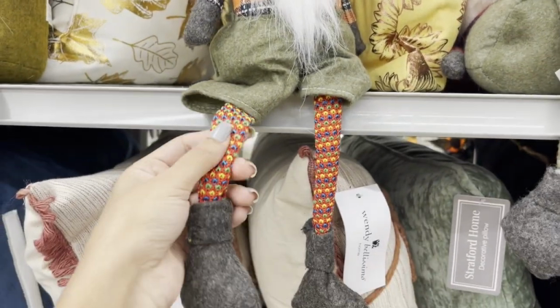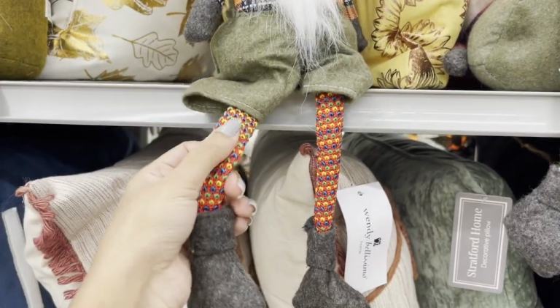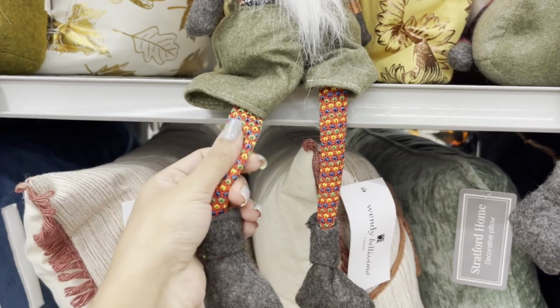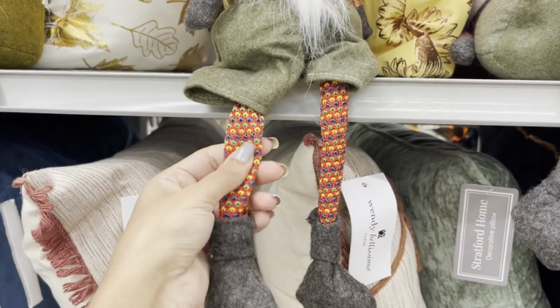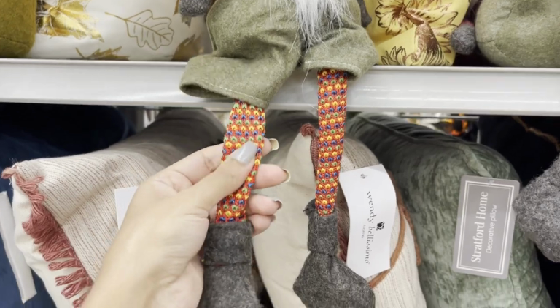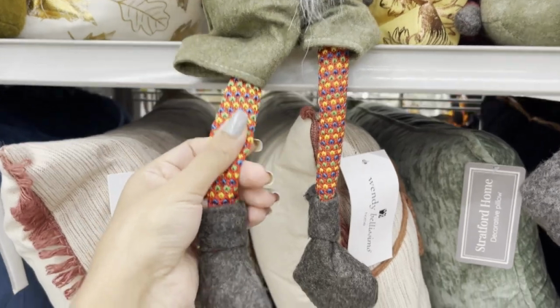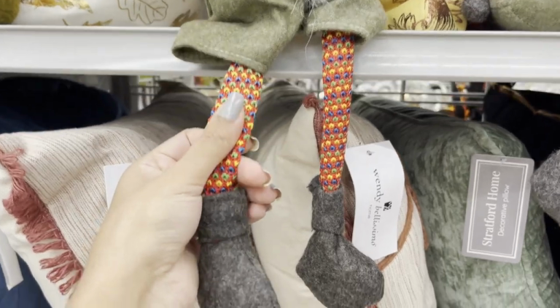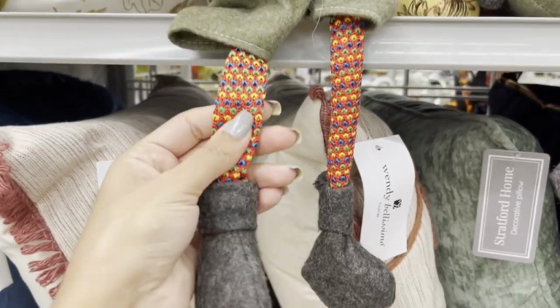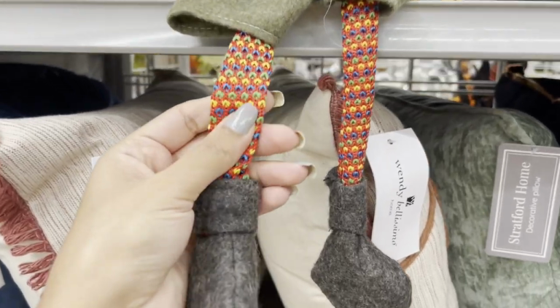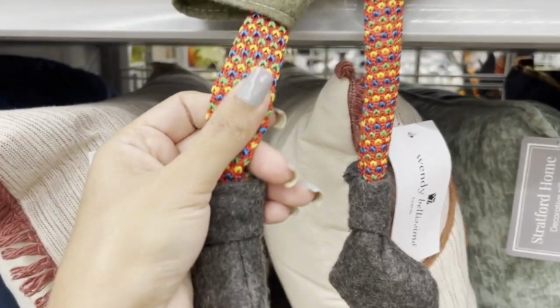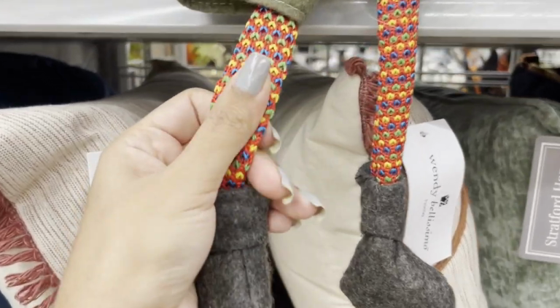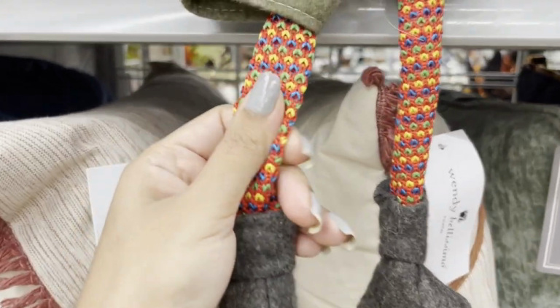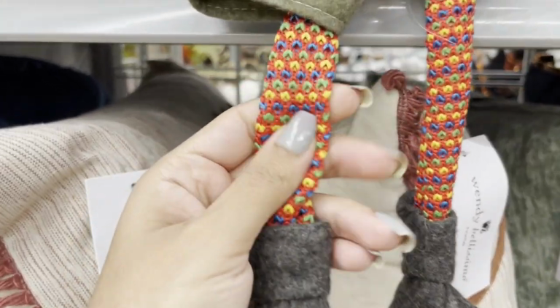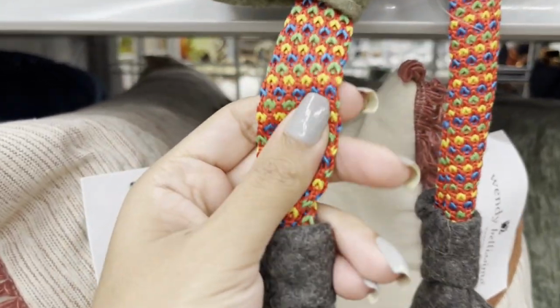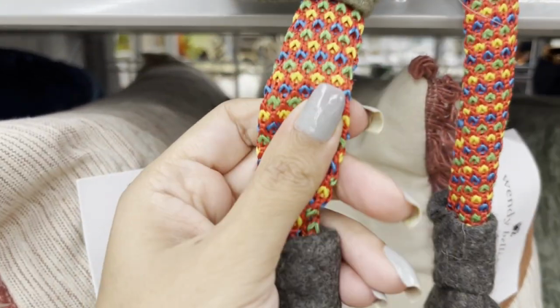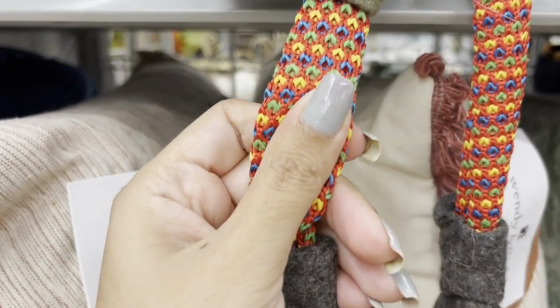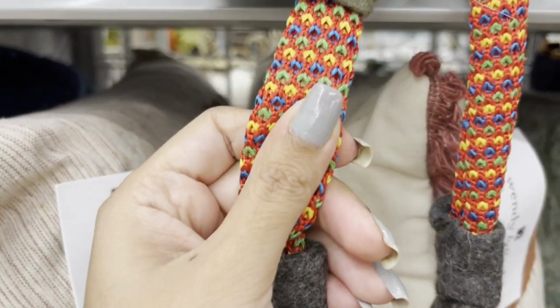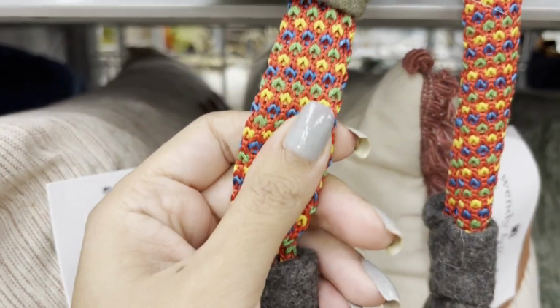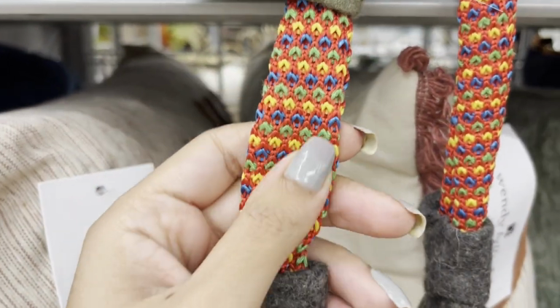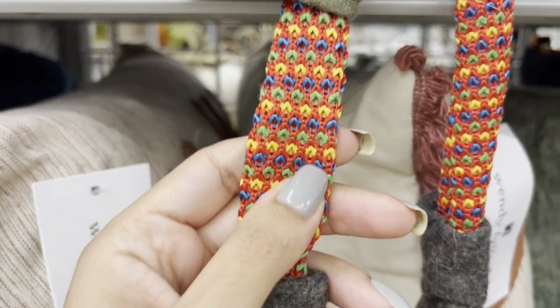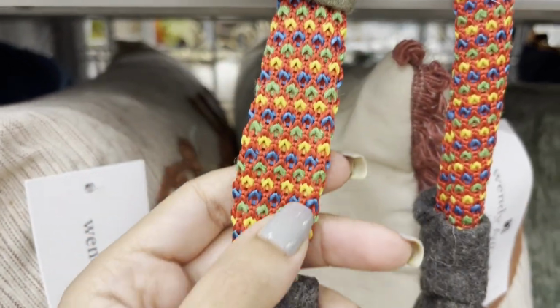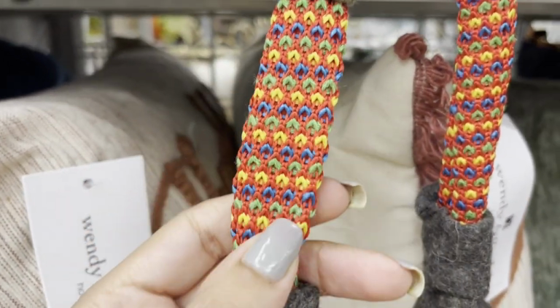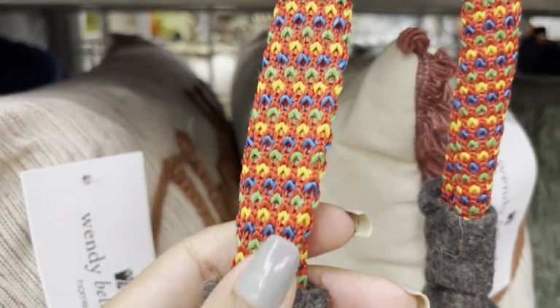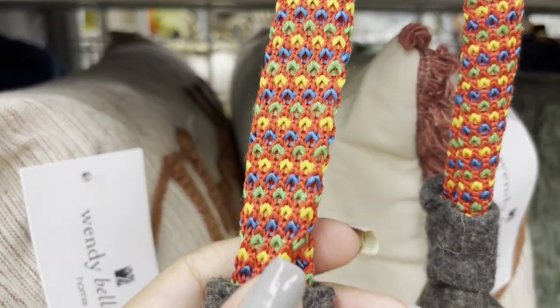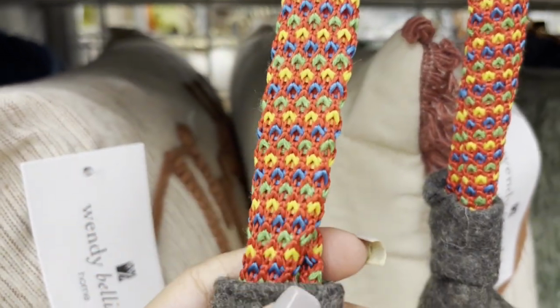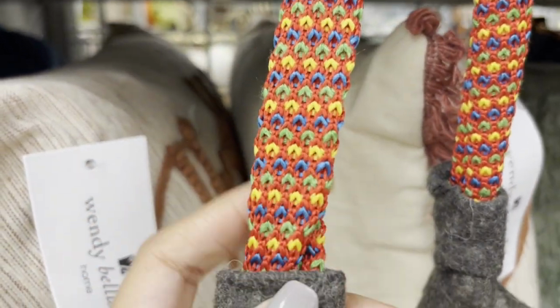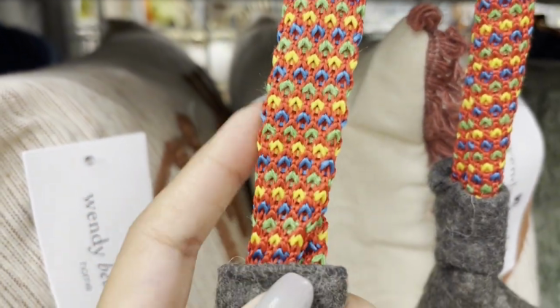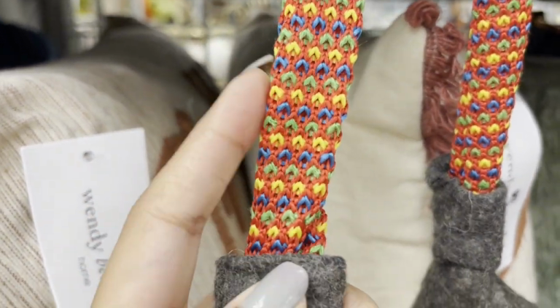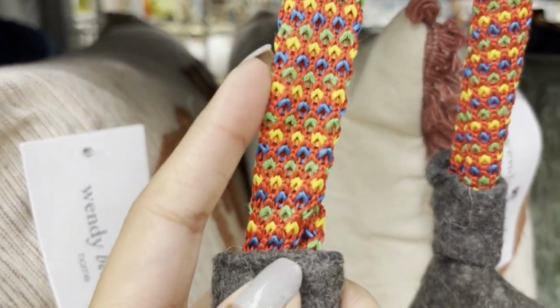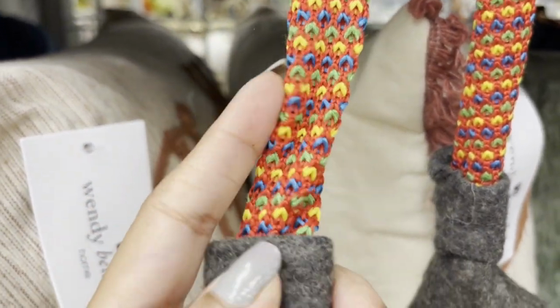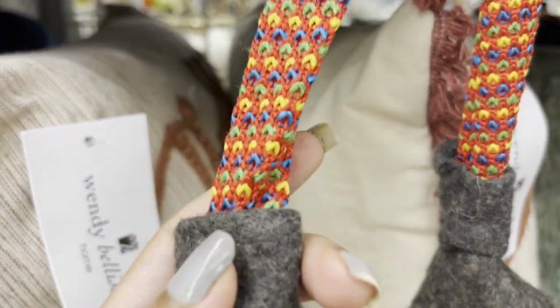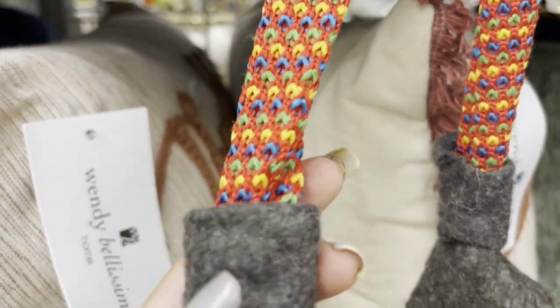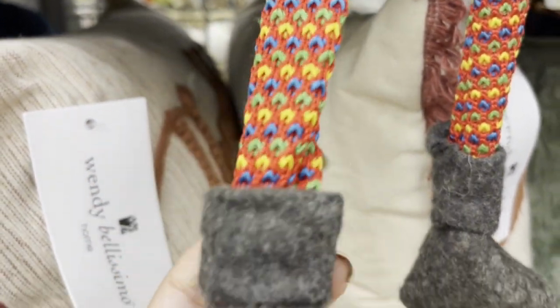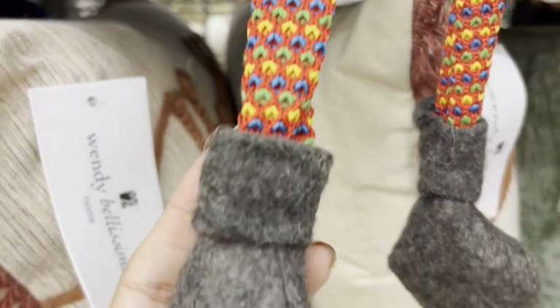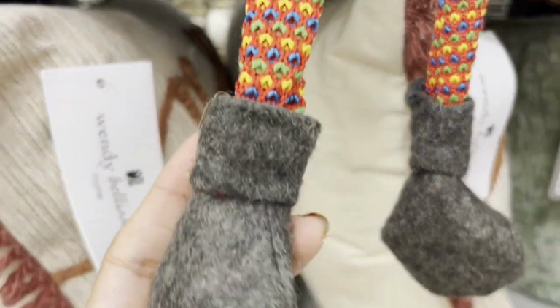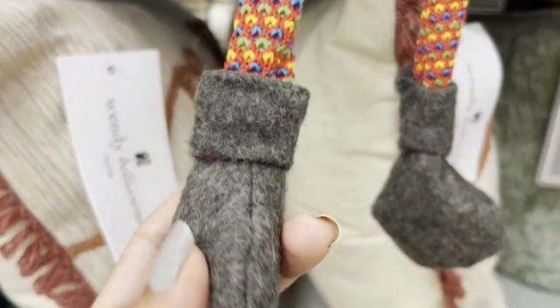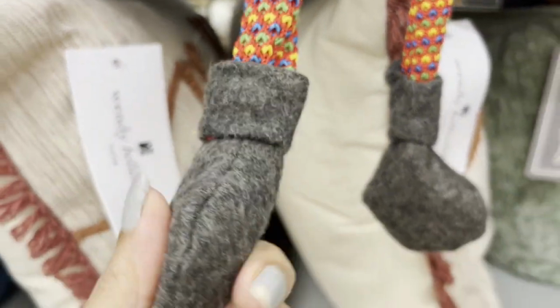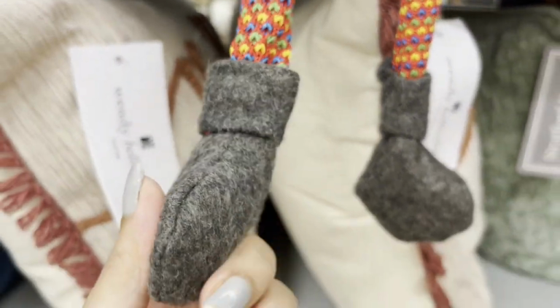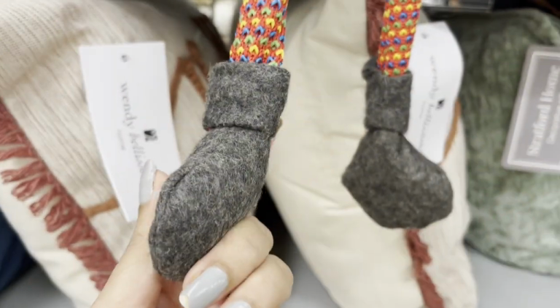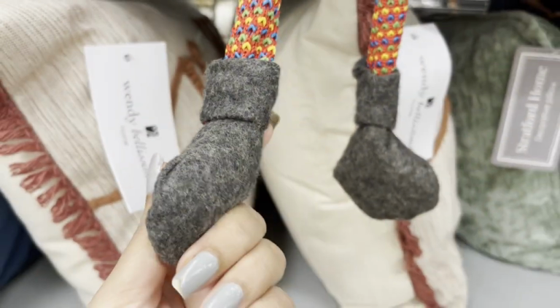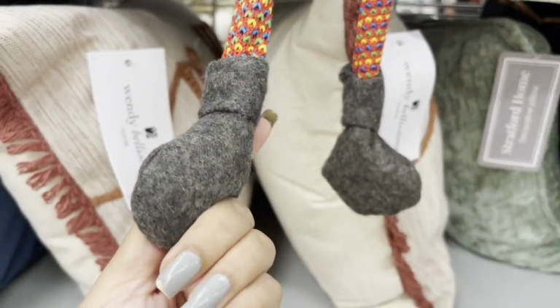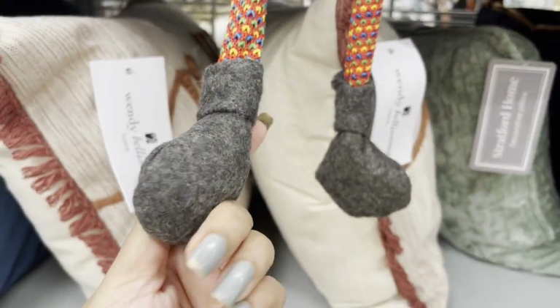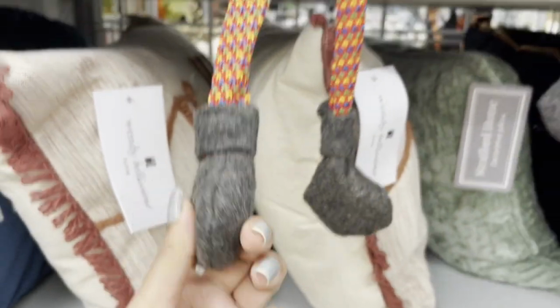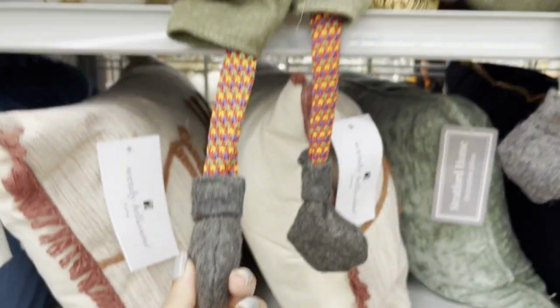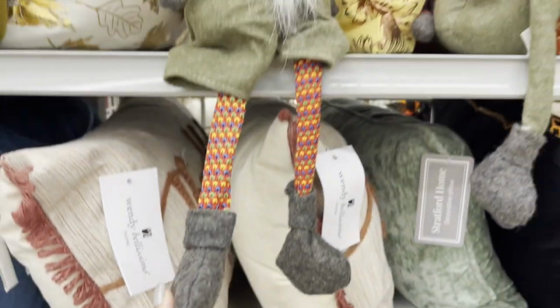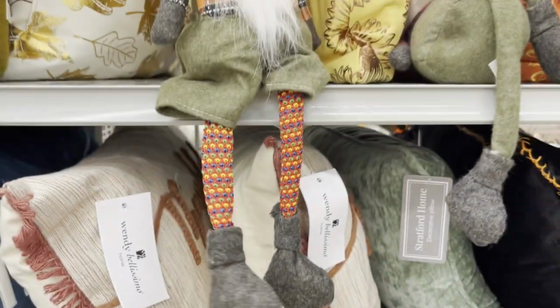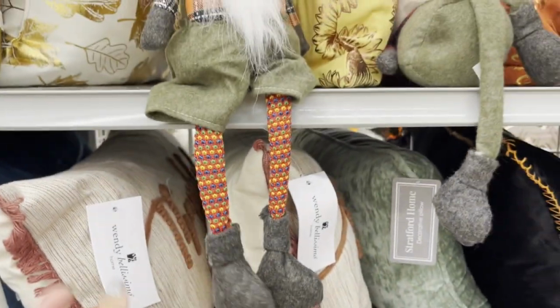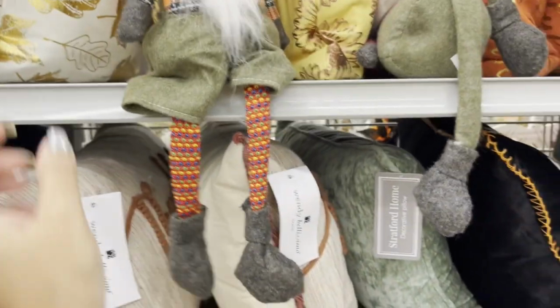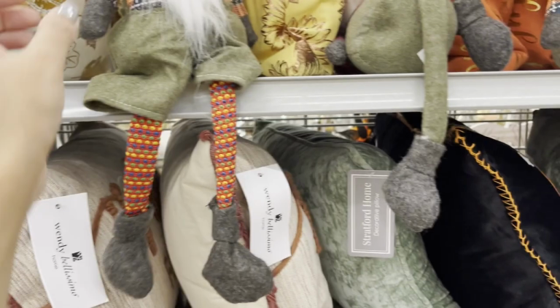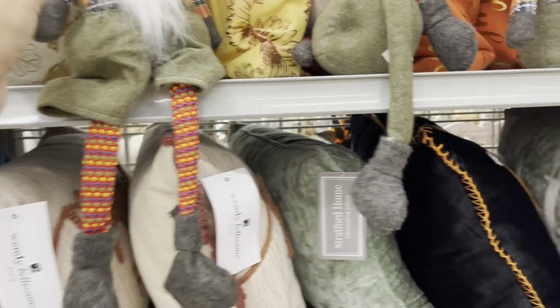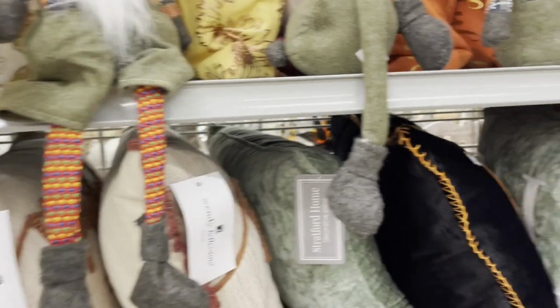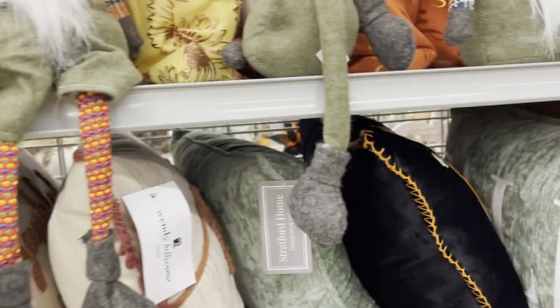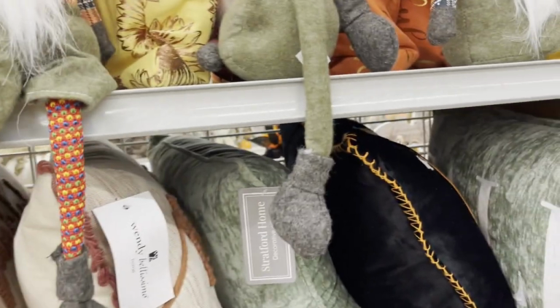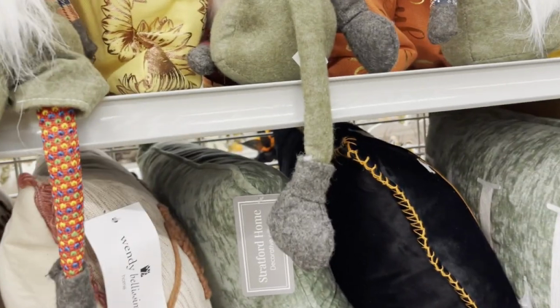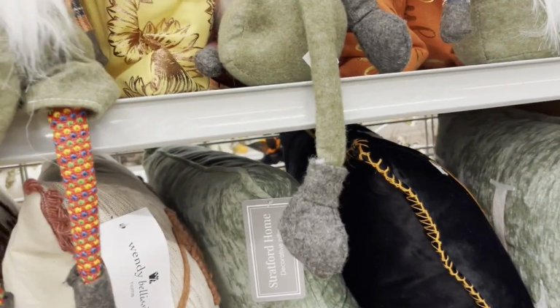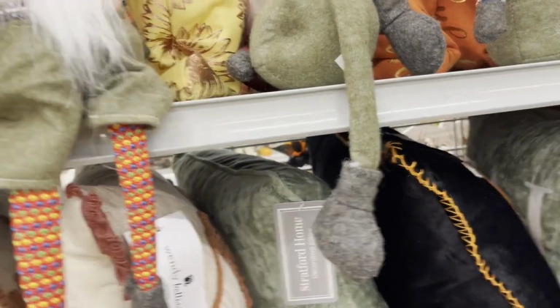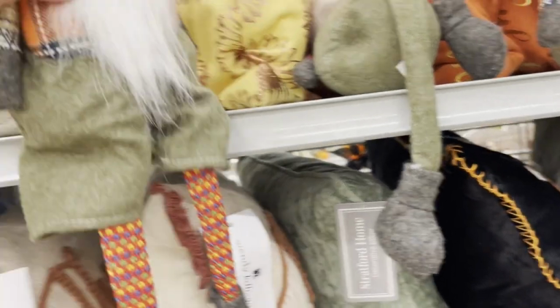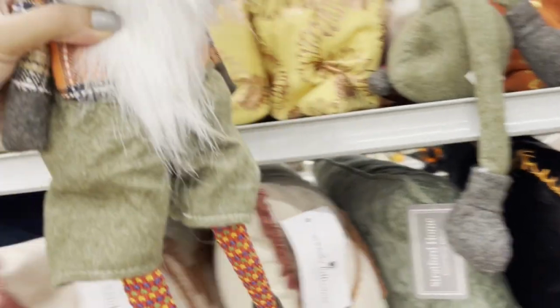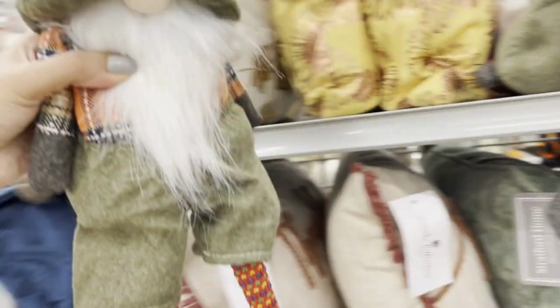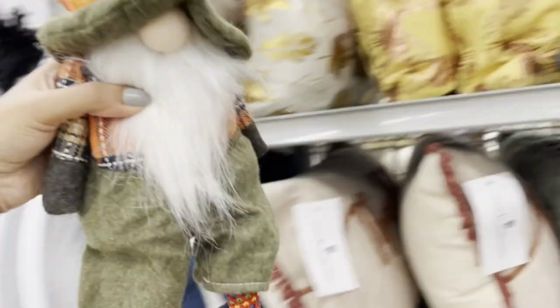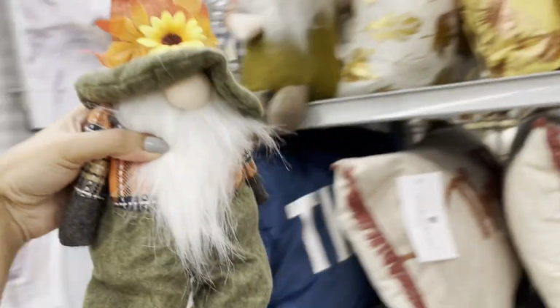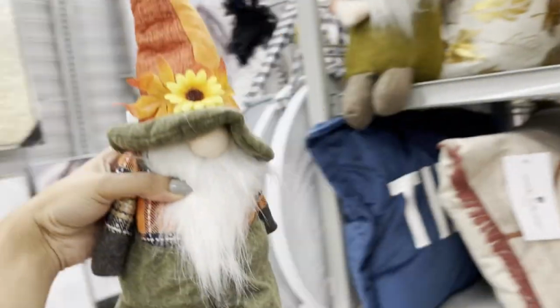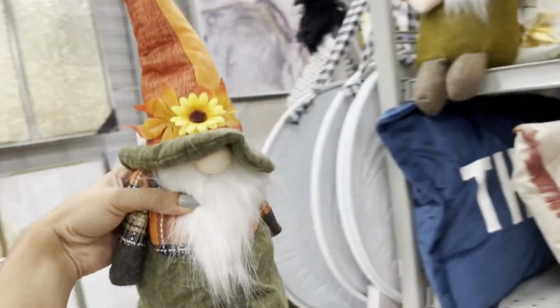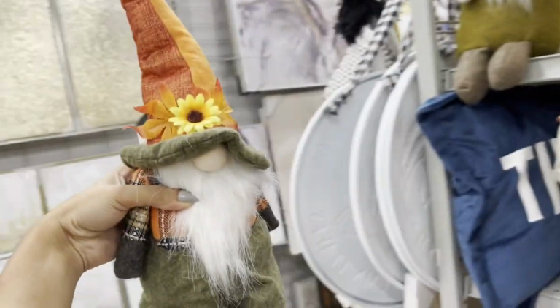Look at this — their socks, so cute. This is so cute.